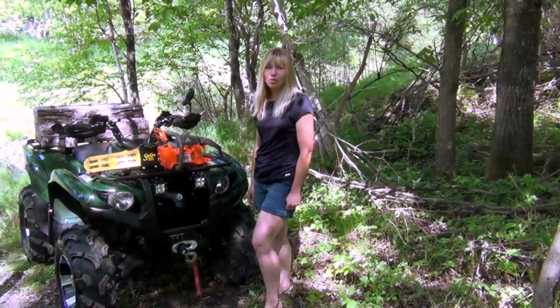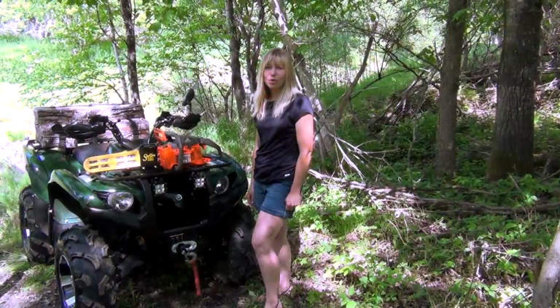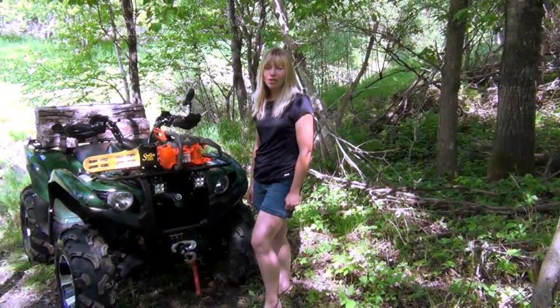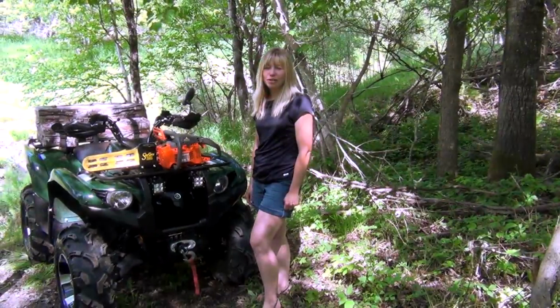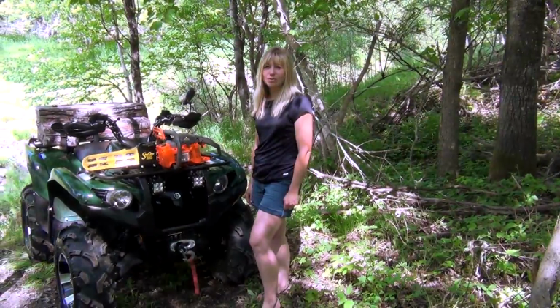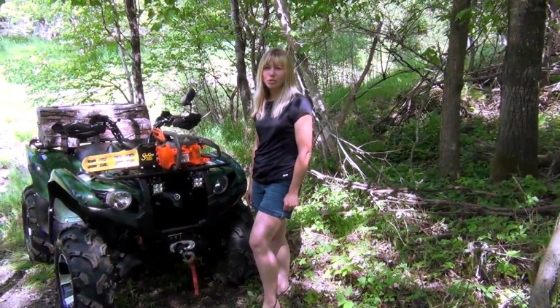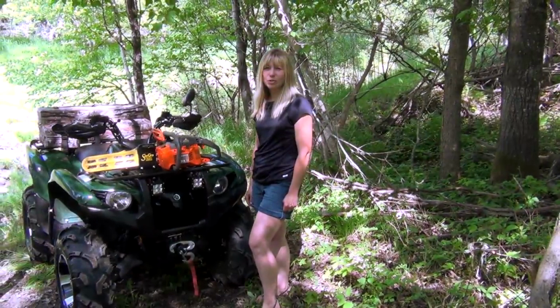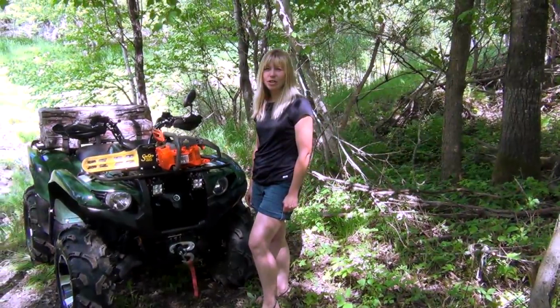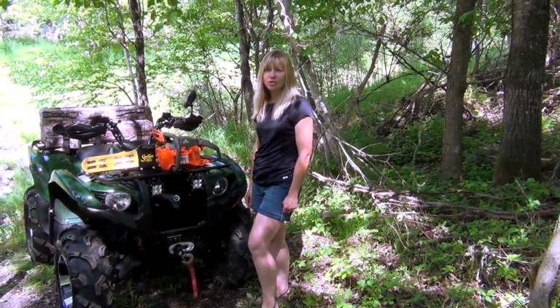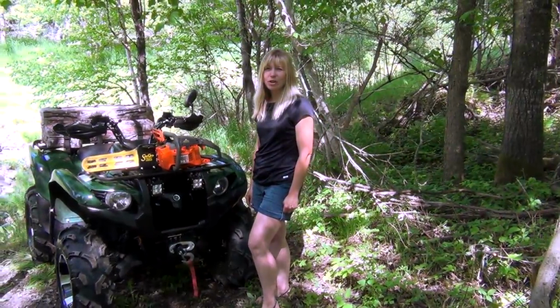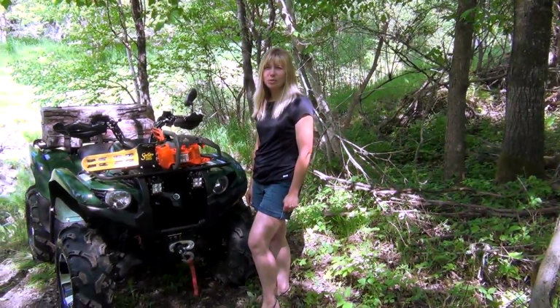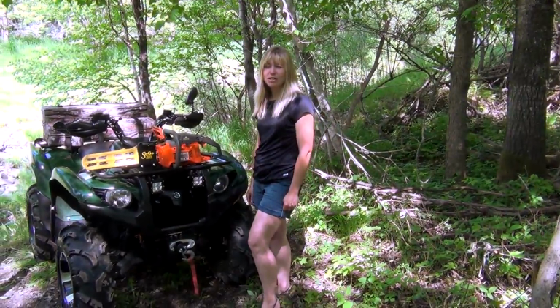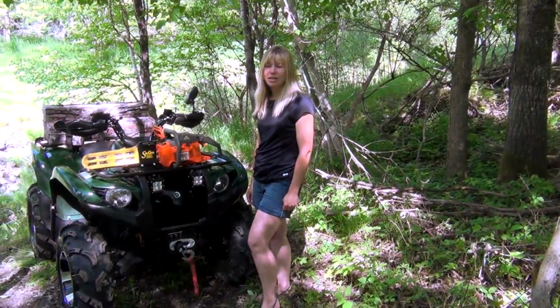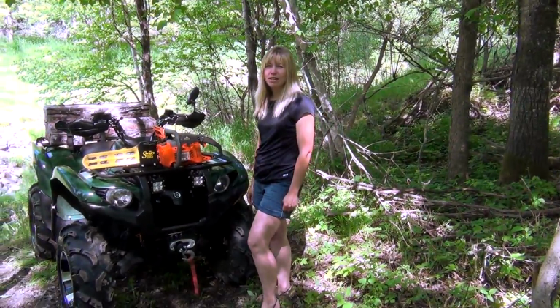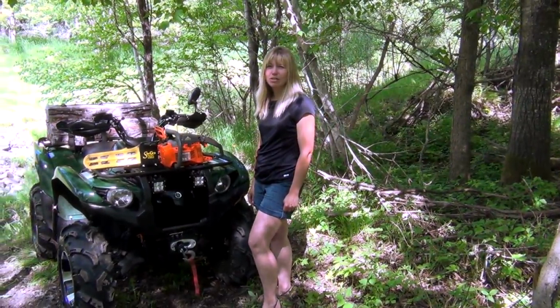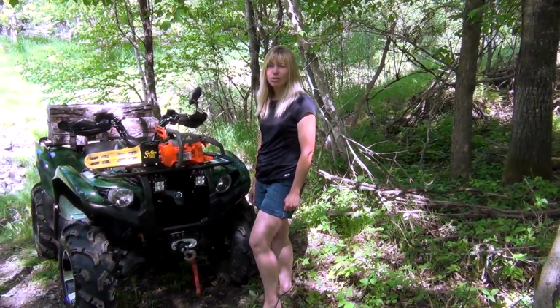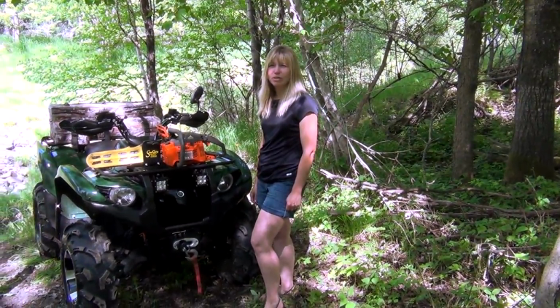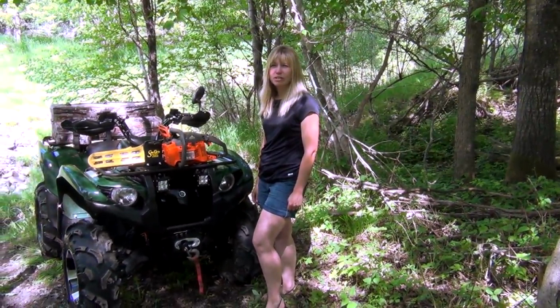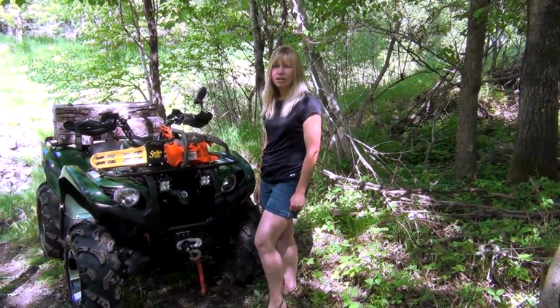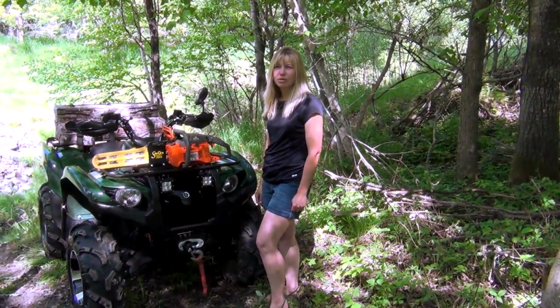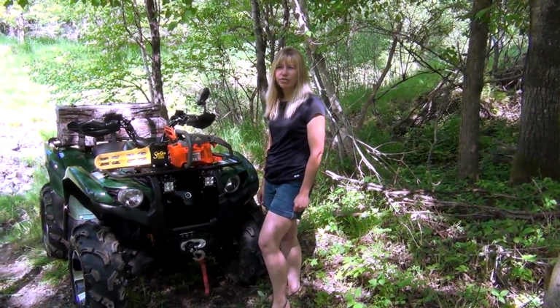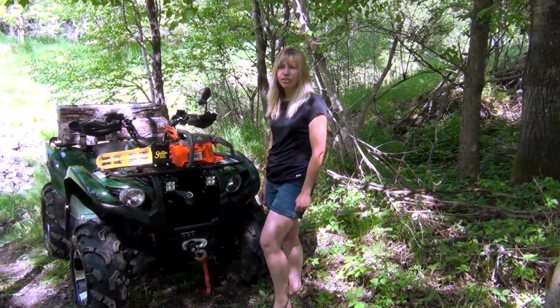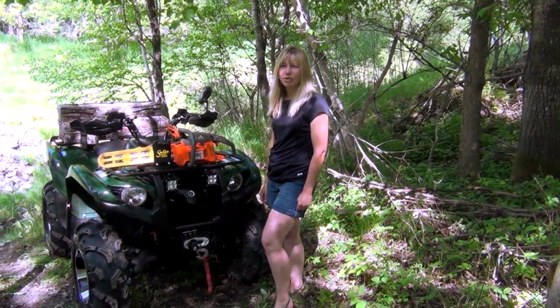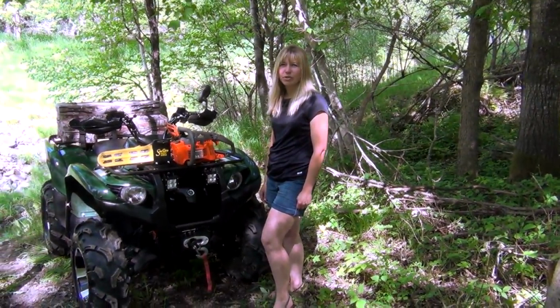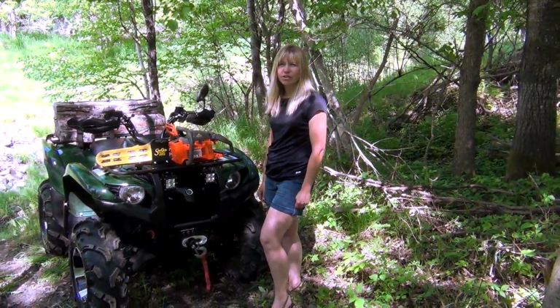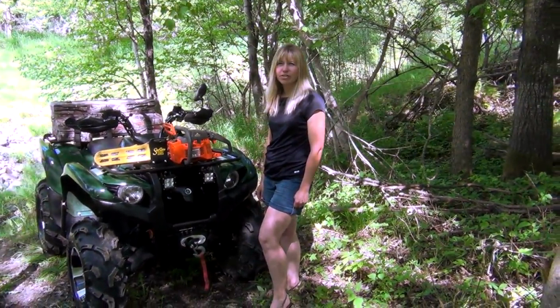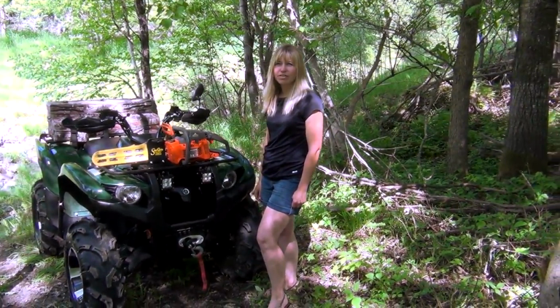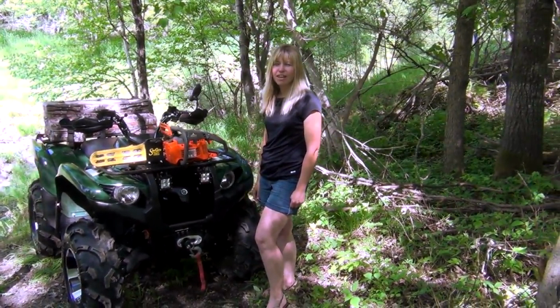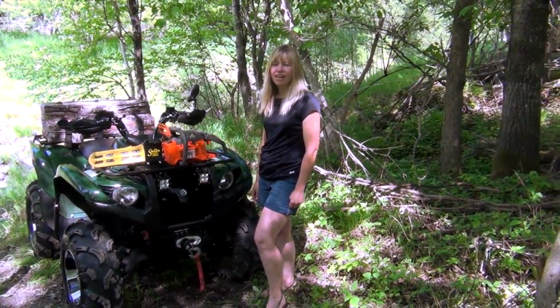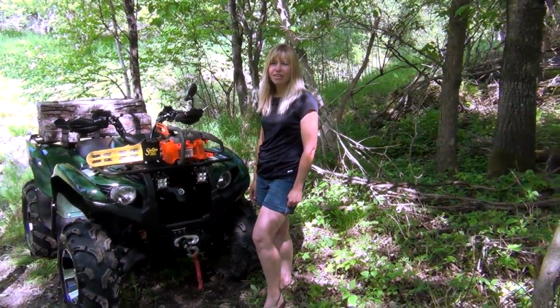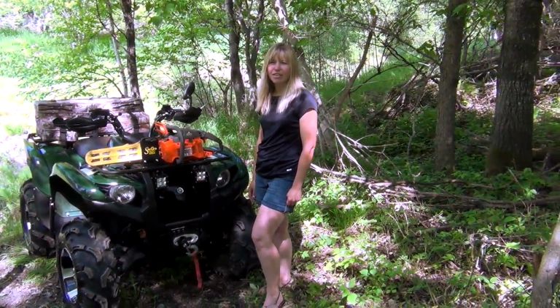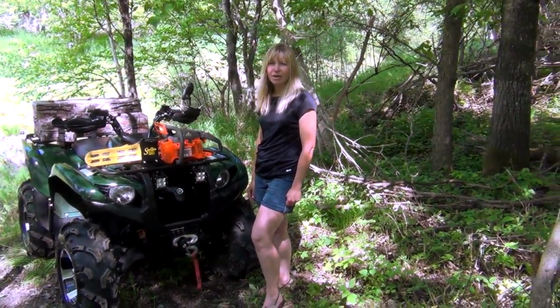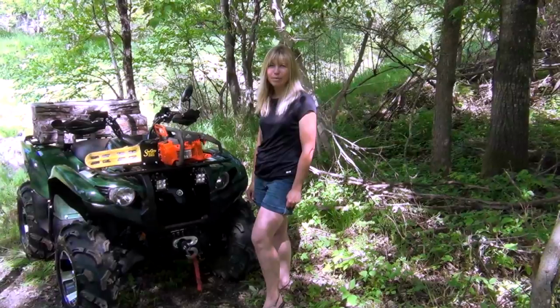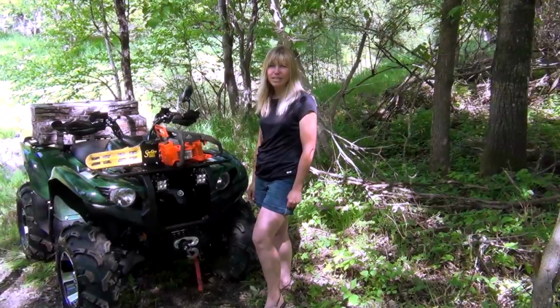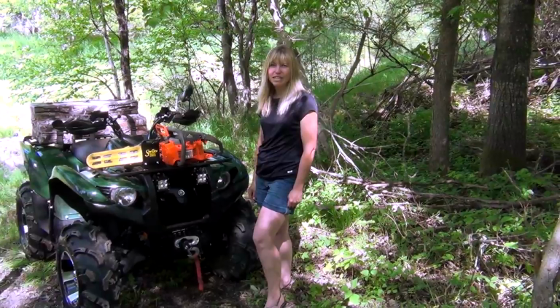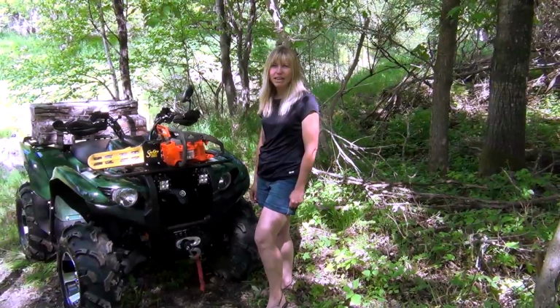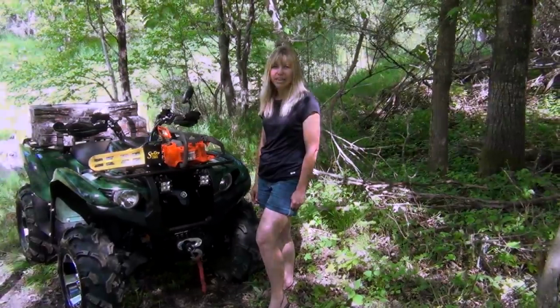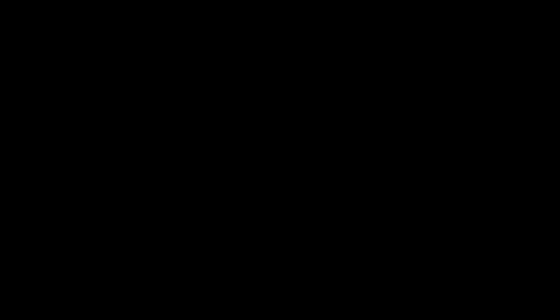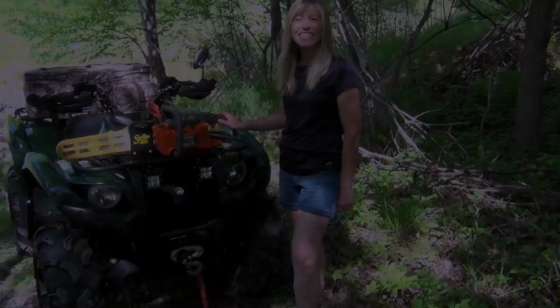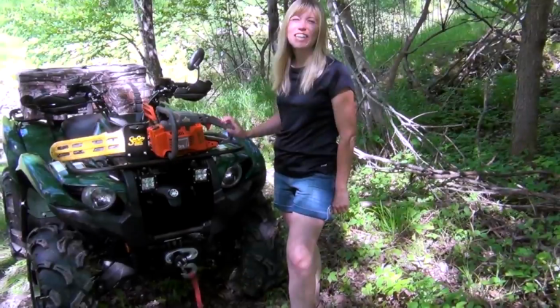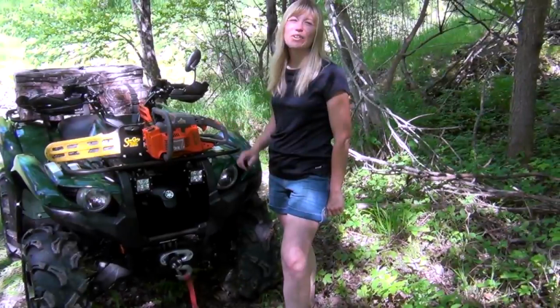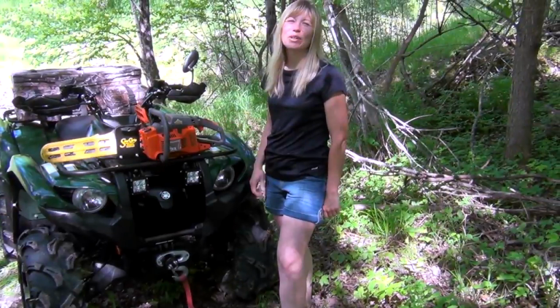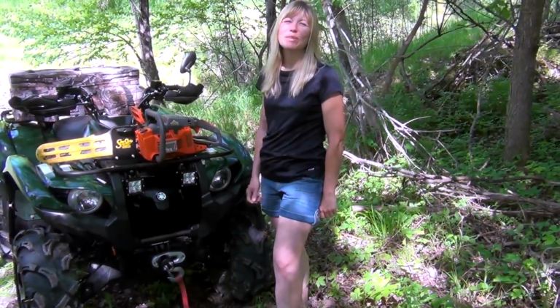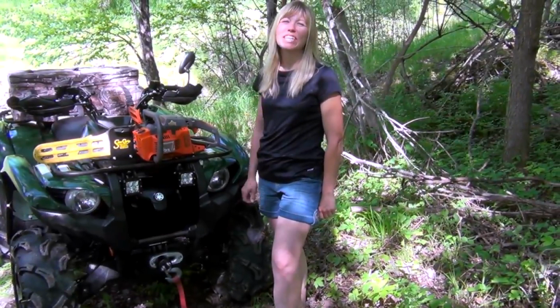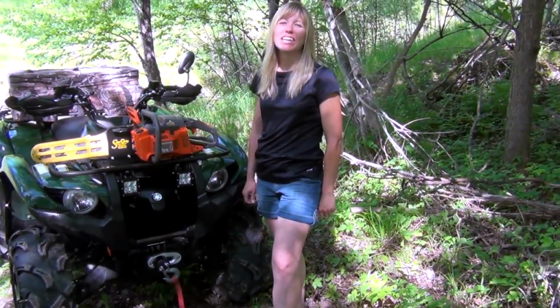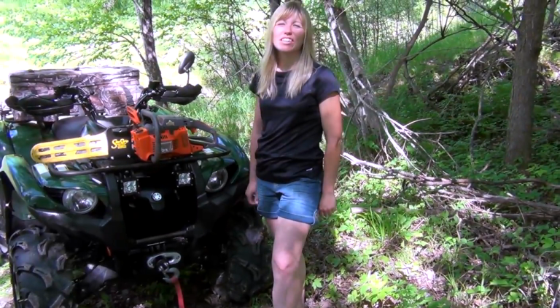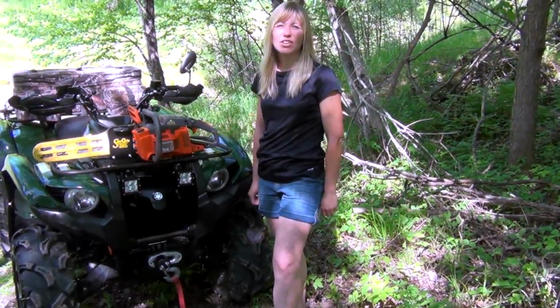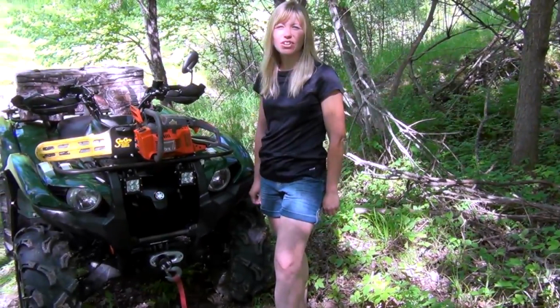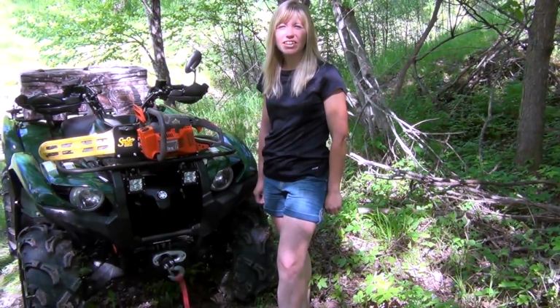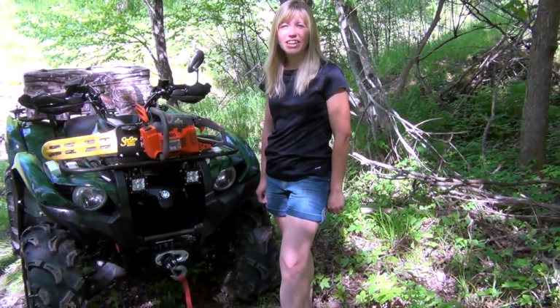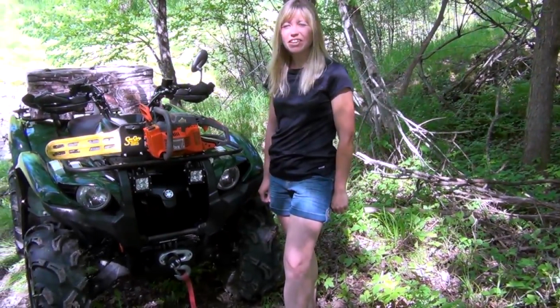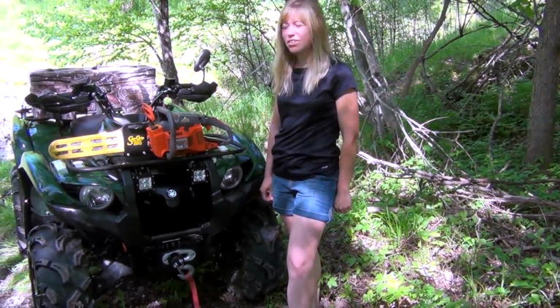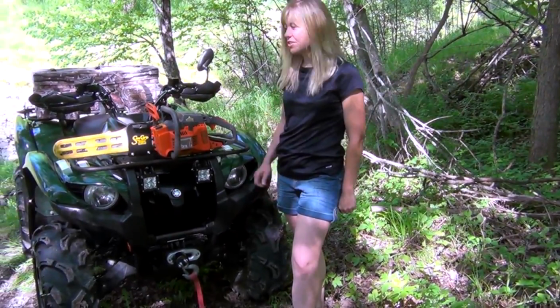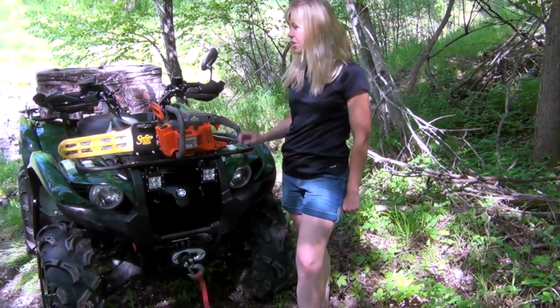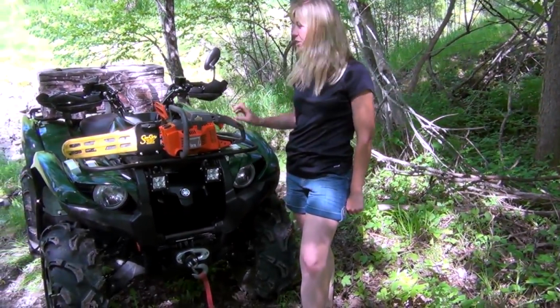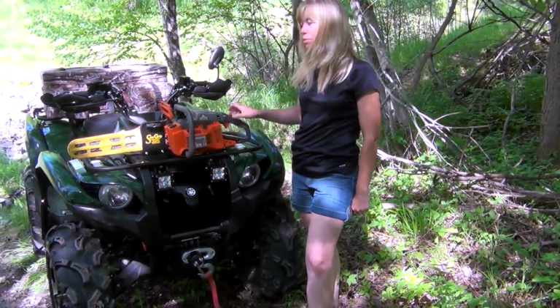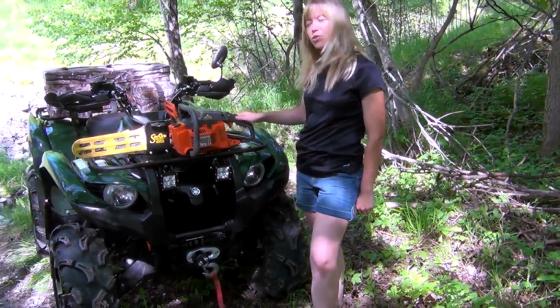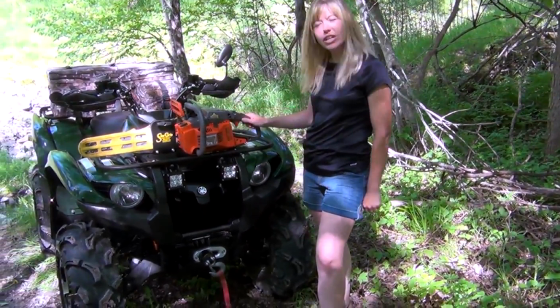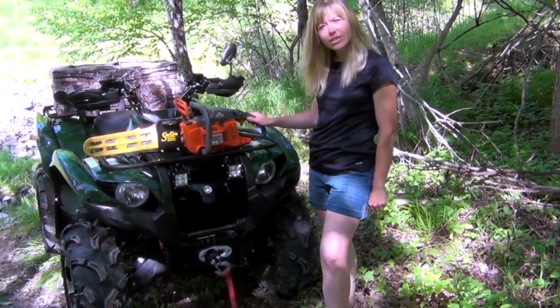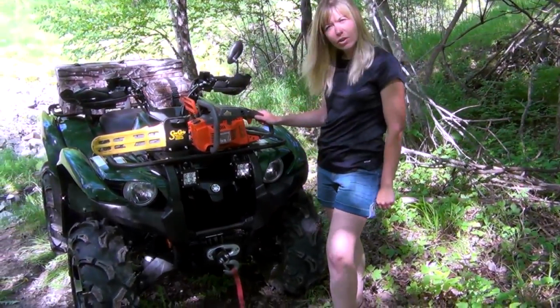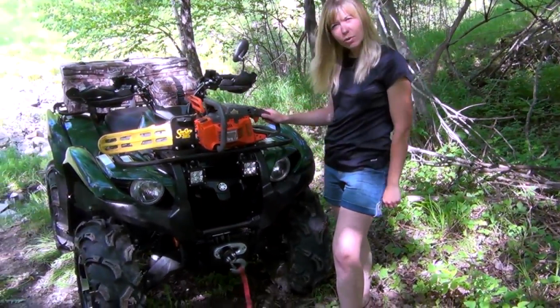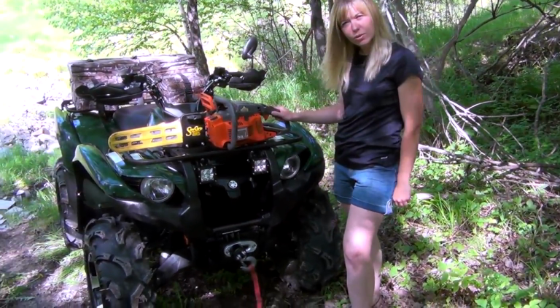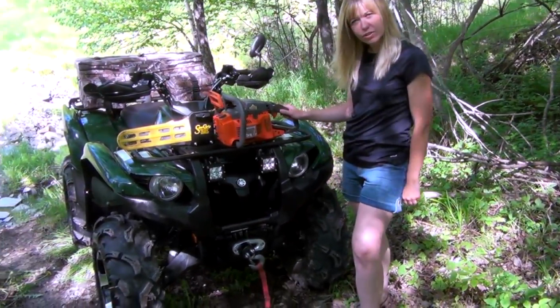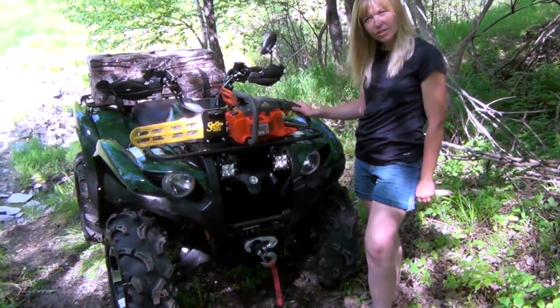Welcome to another Cubby ZX Trailside Review. Hi there, I'm CK. Today we're going to be taking a look at our Sawgrip Chainsaw Holder.